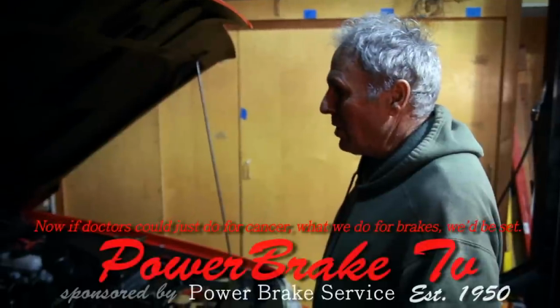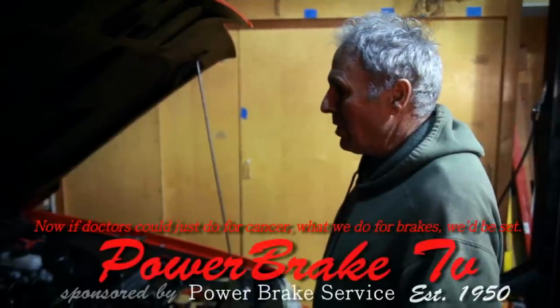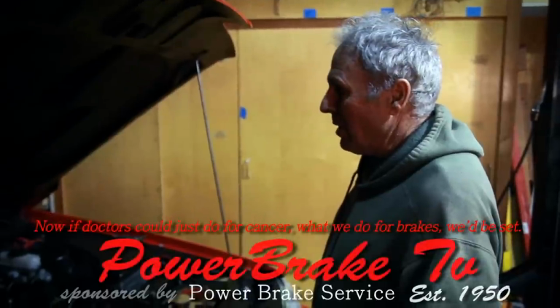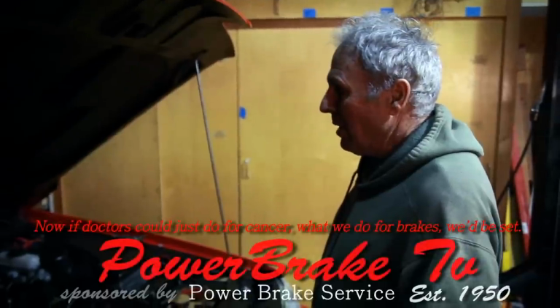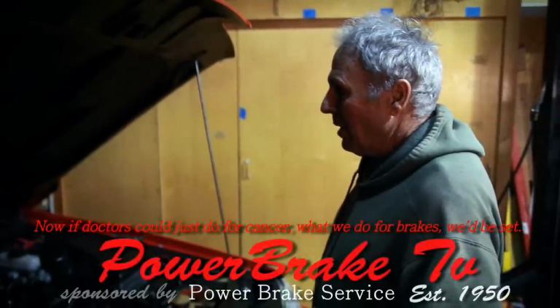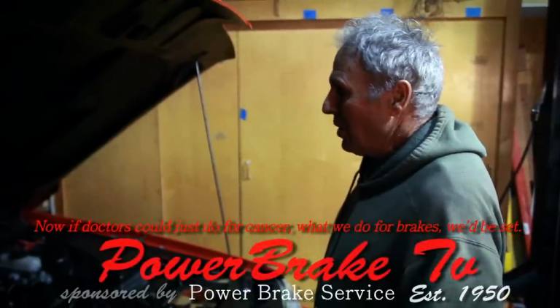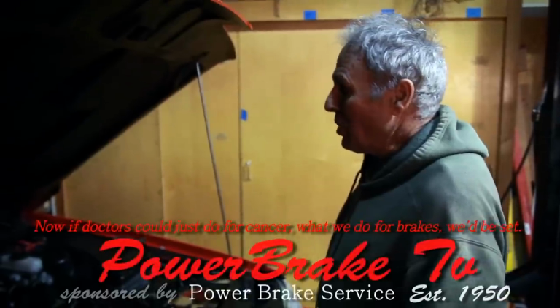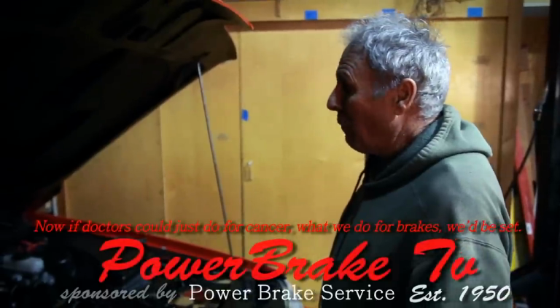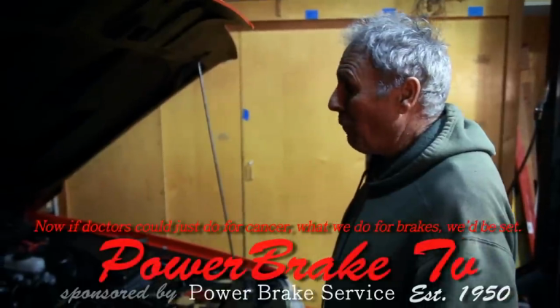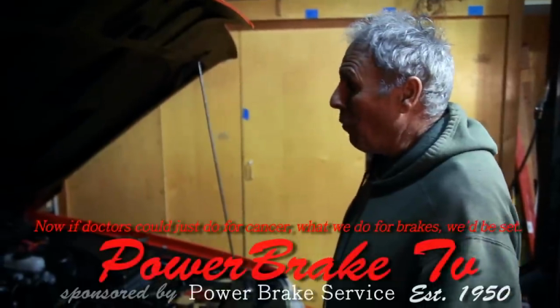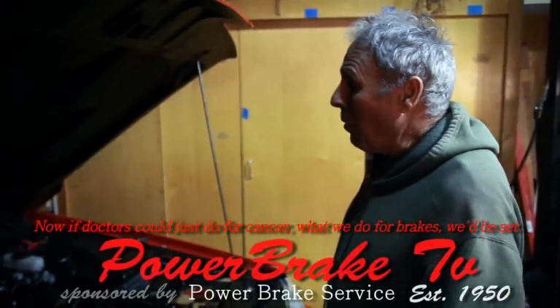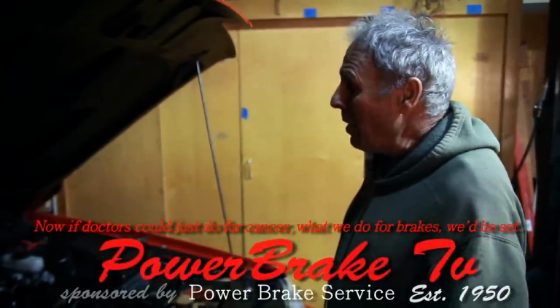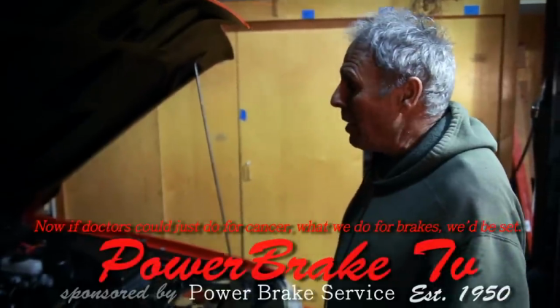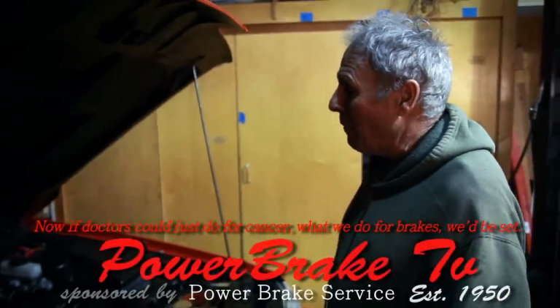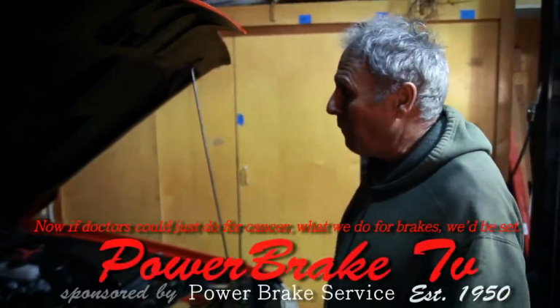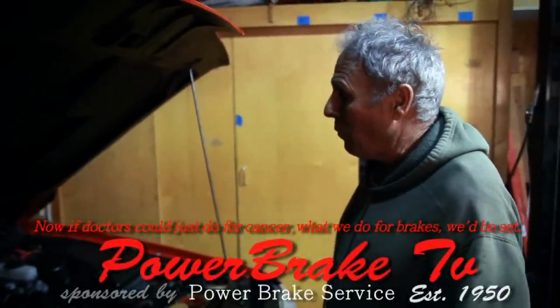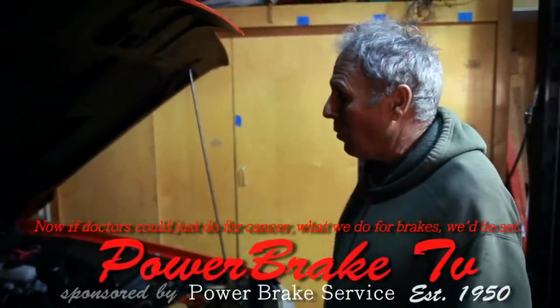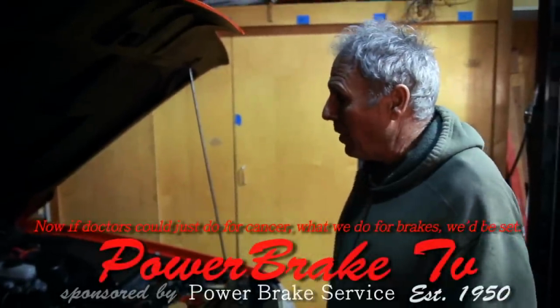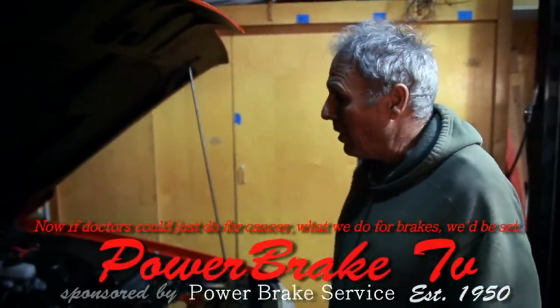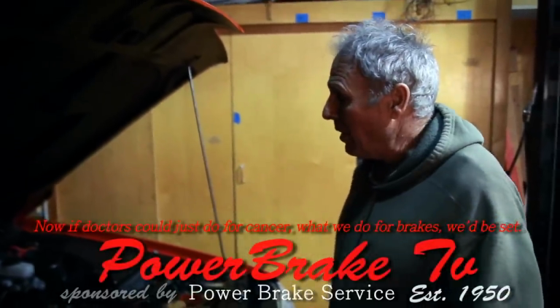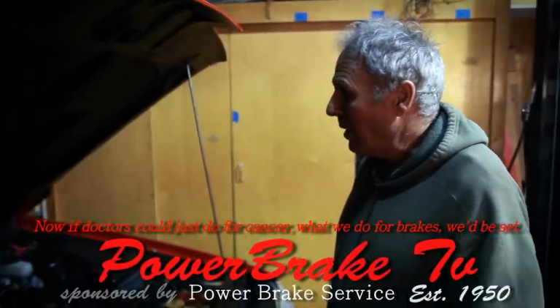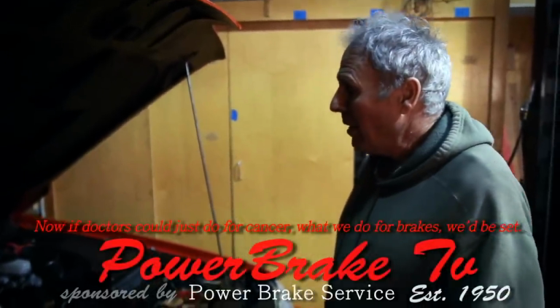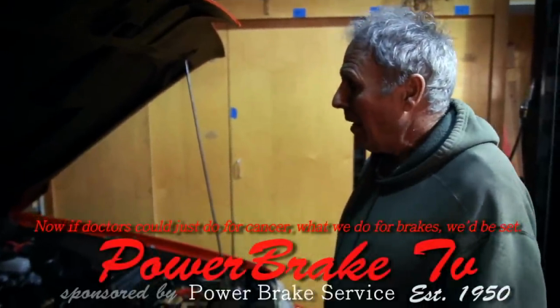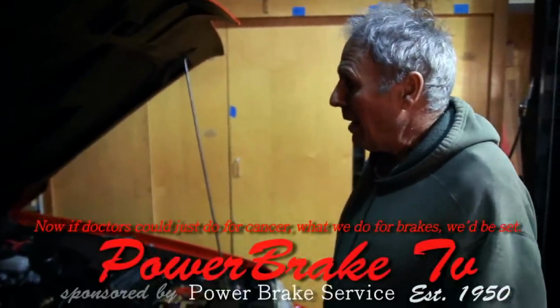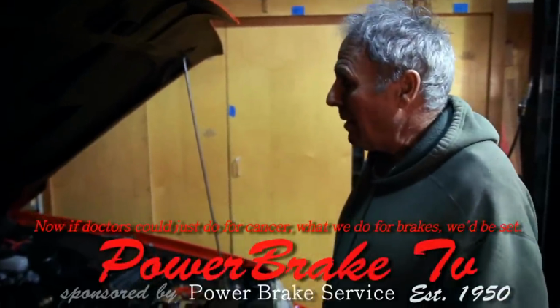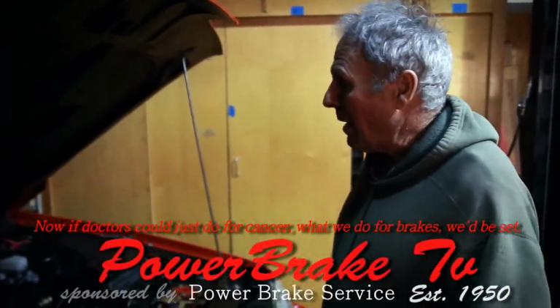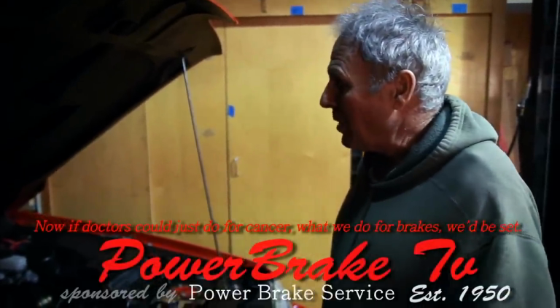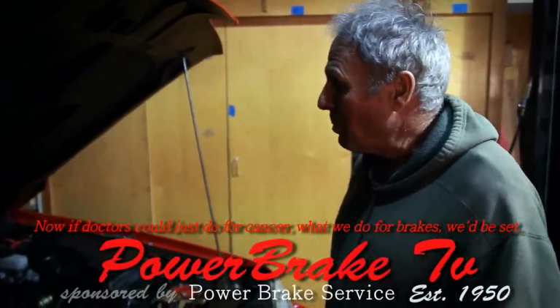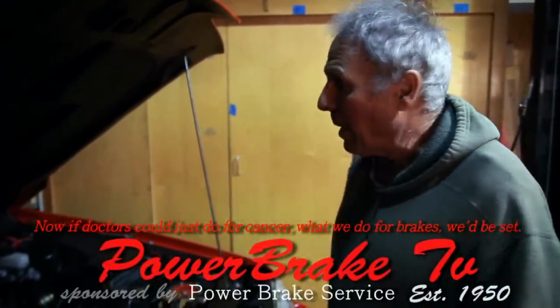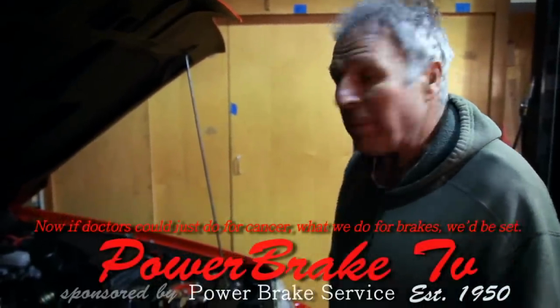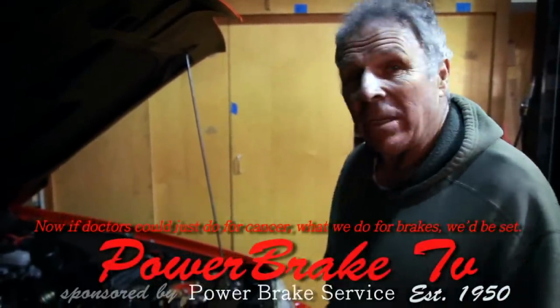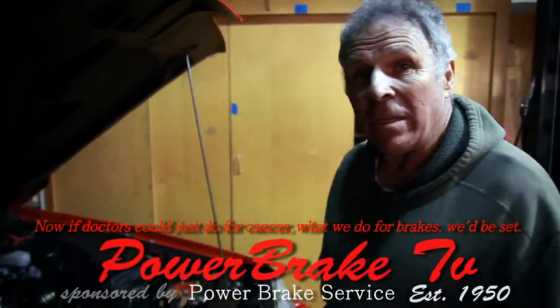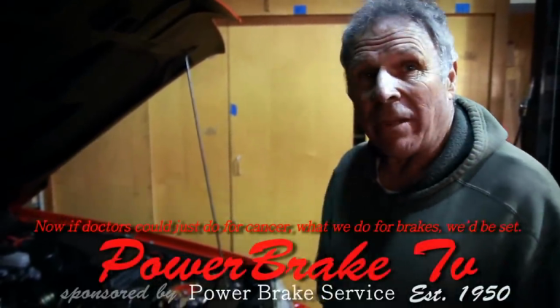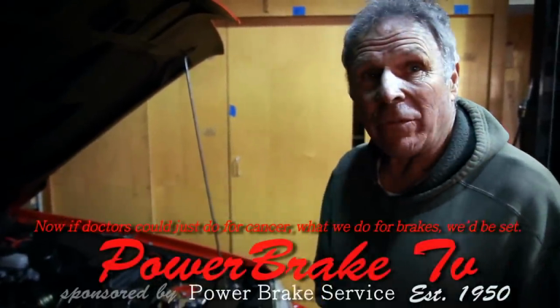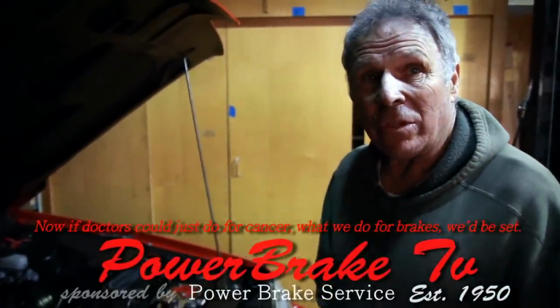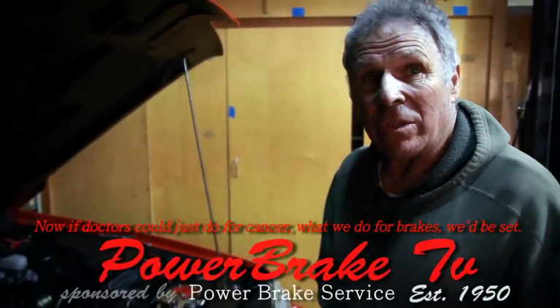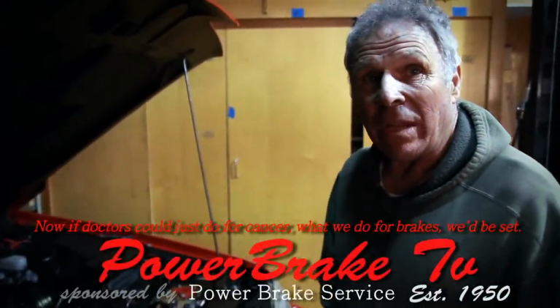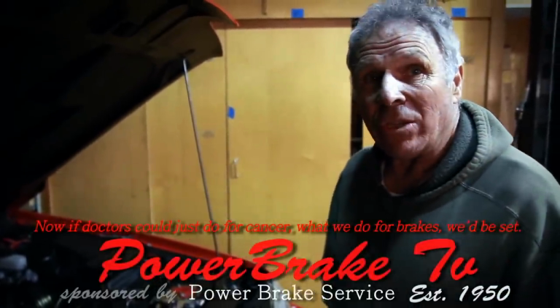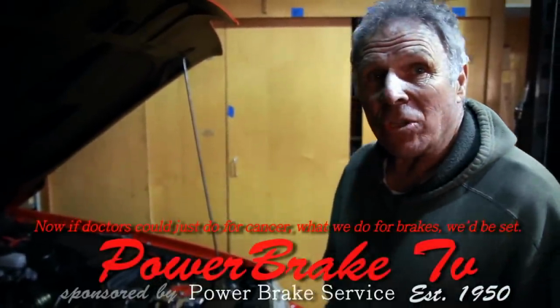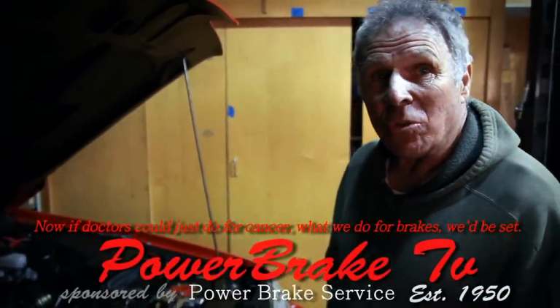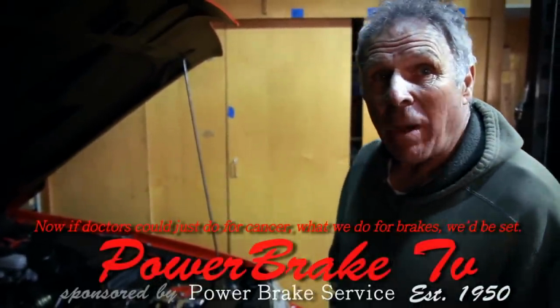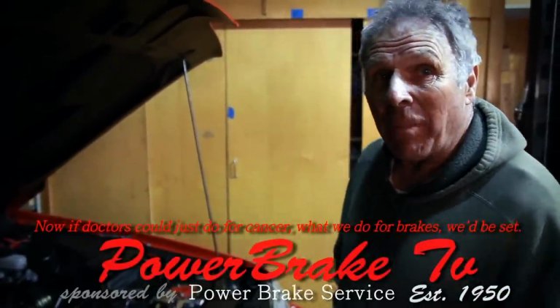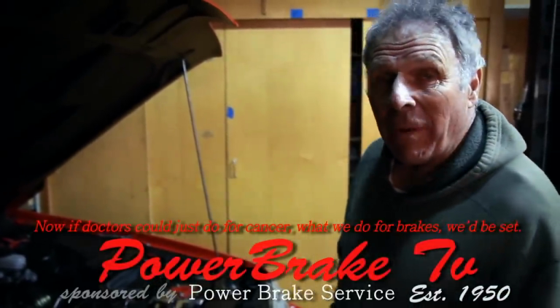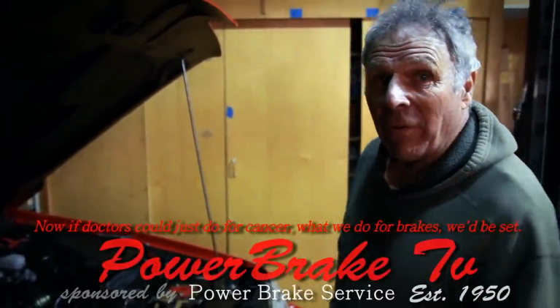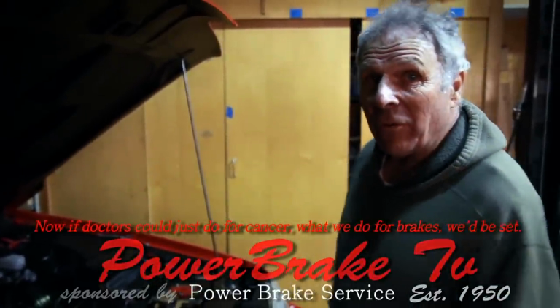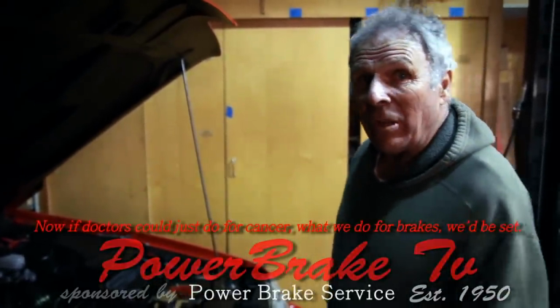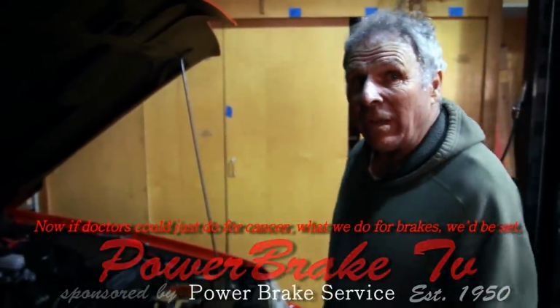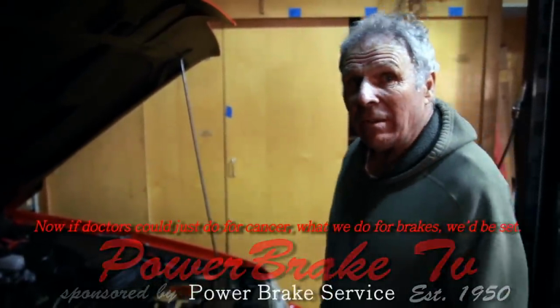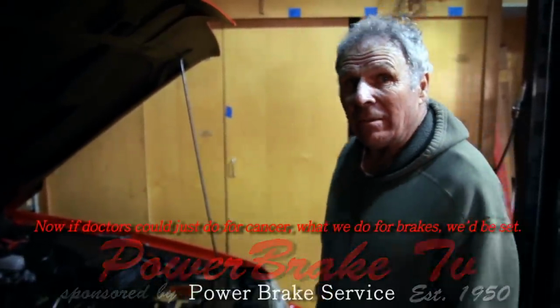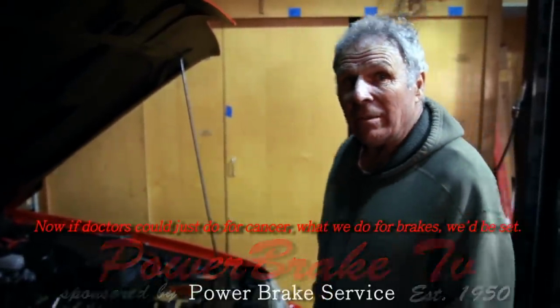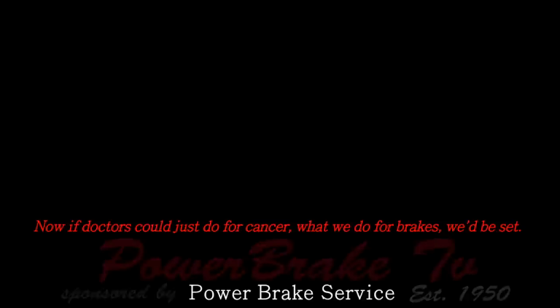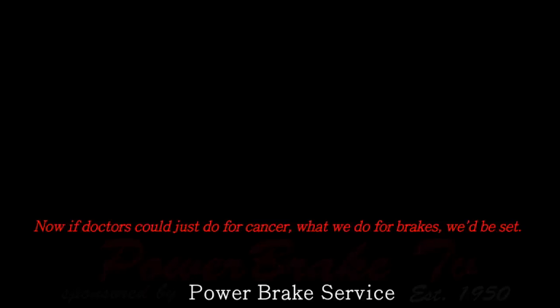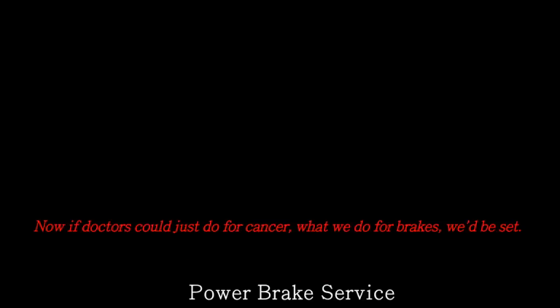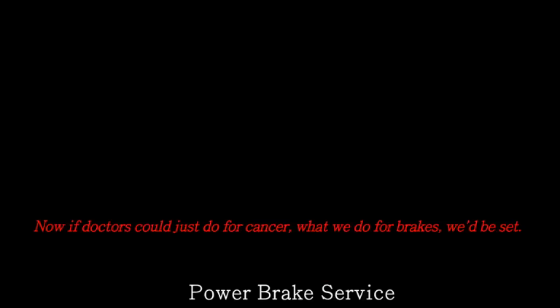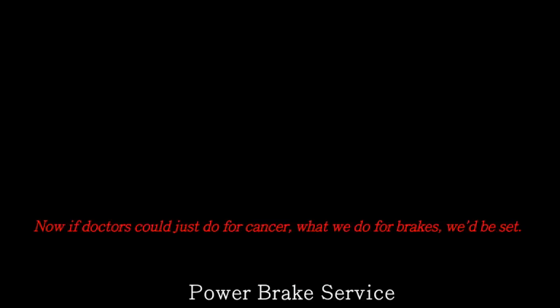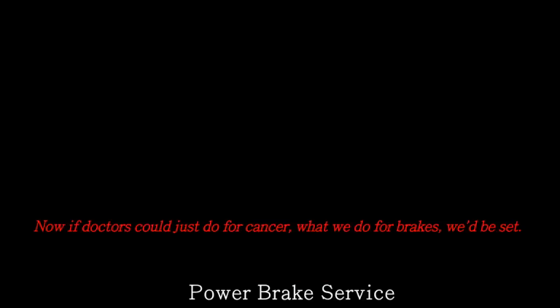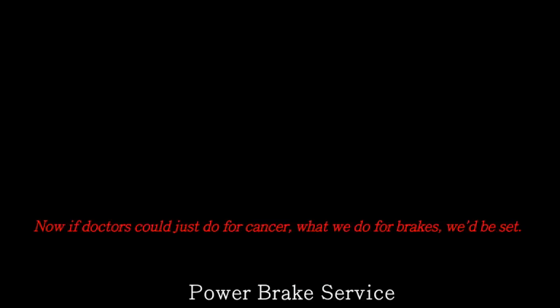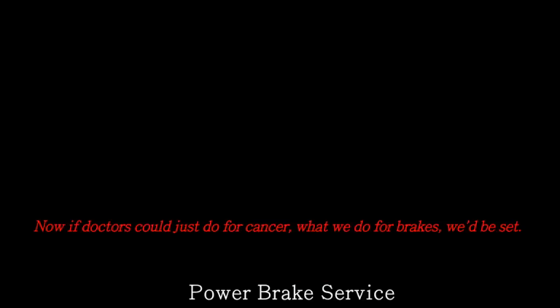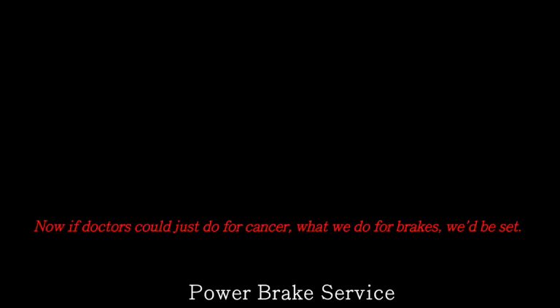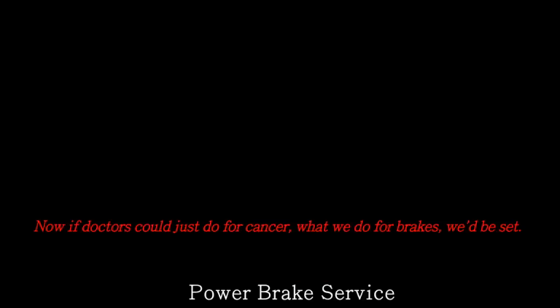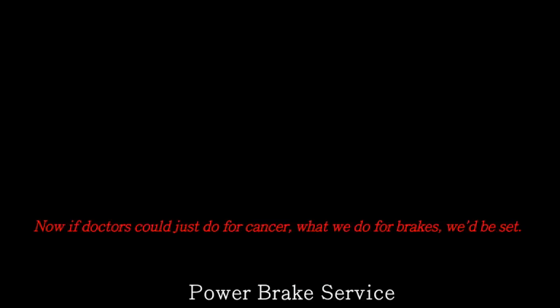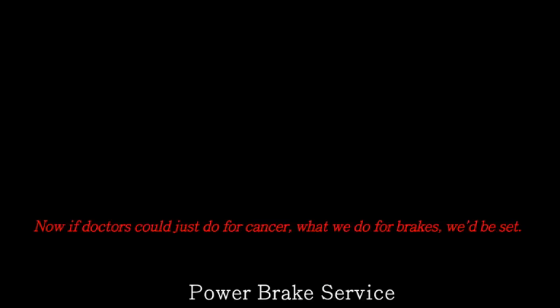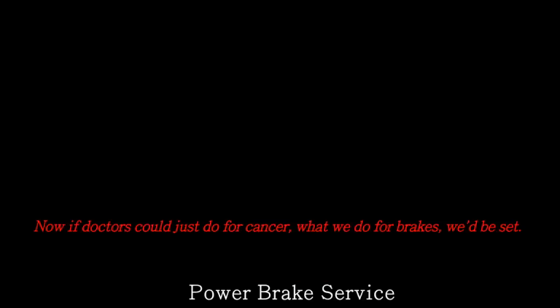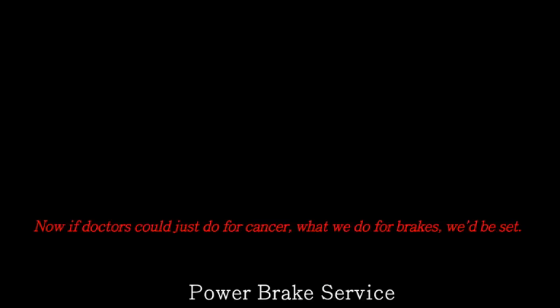This is quite the shoehorn job. This is a Ford in a Ford, and it's probably the toughest engine swap I've ever done.